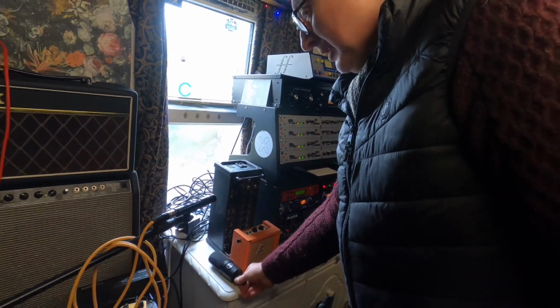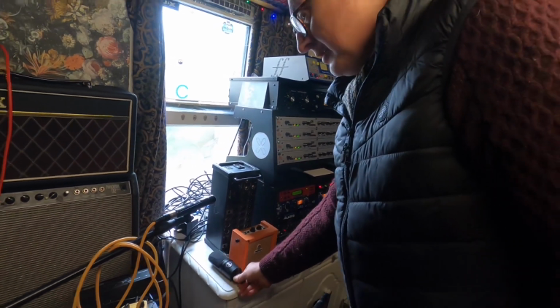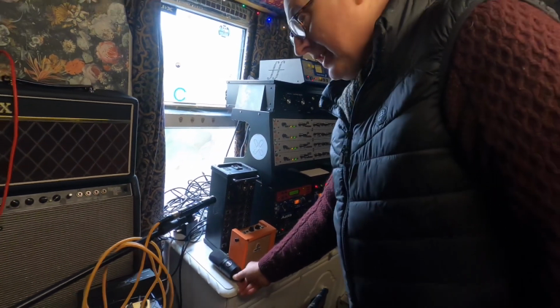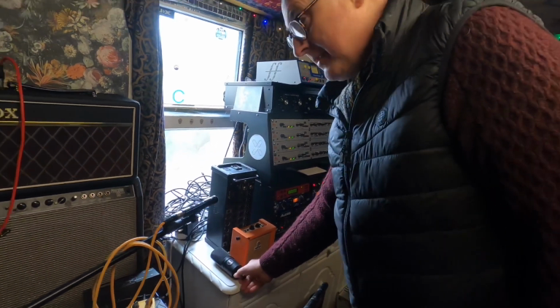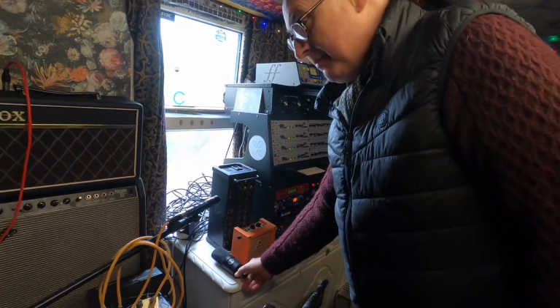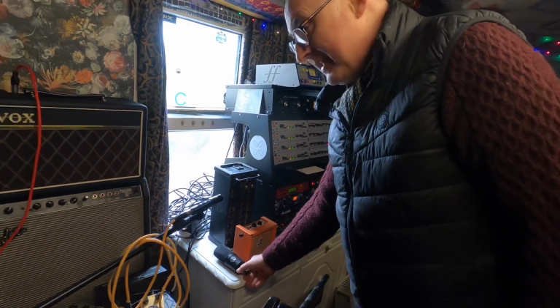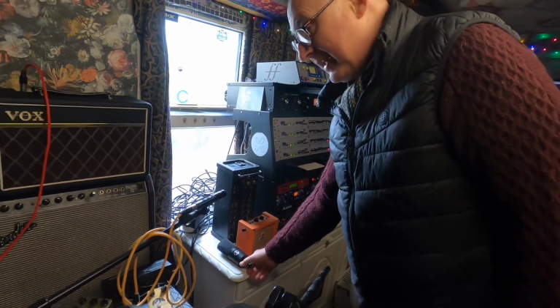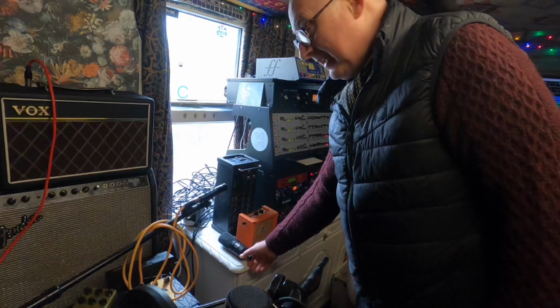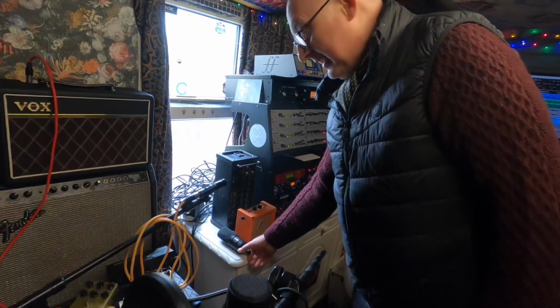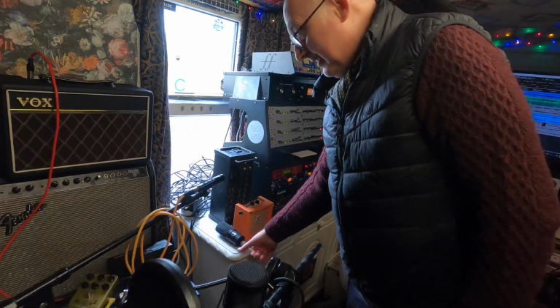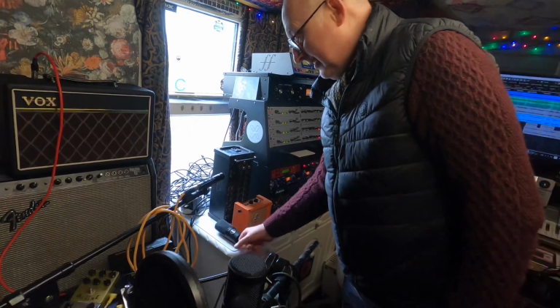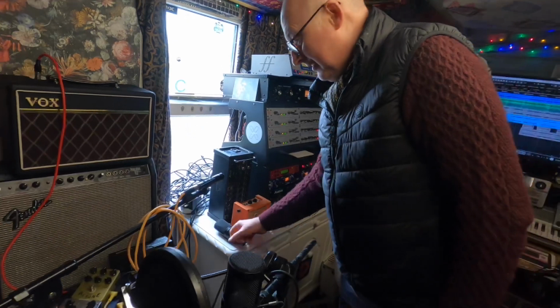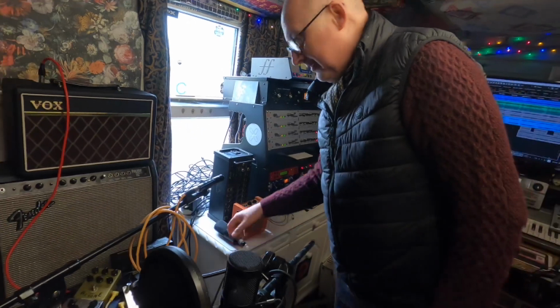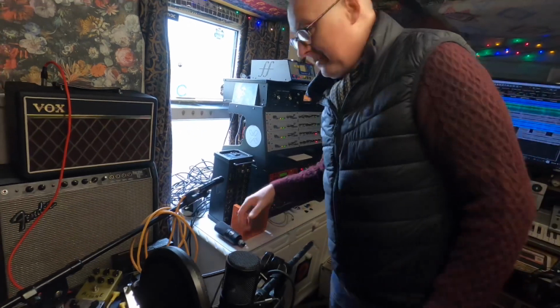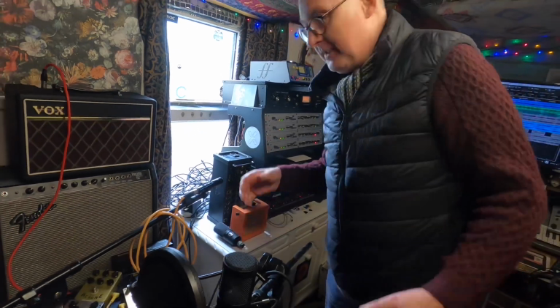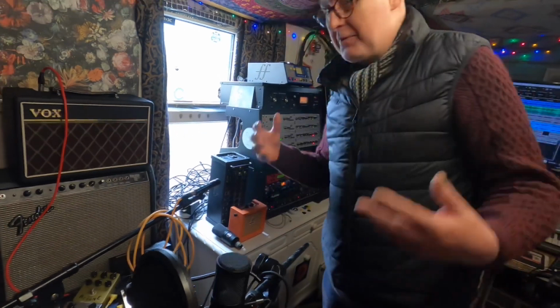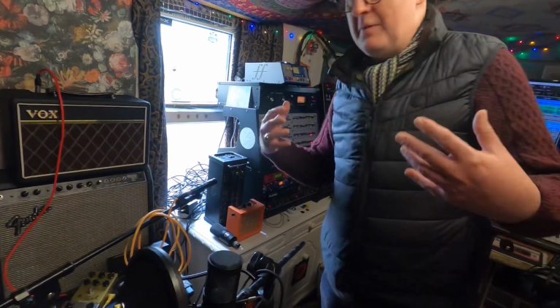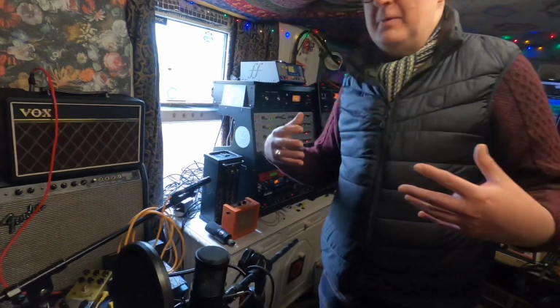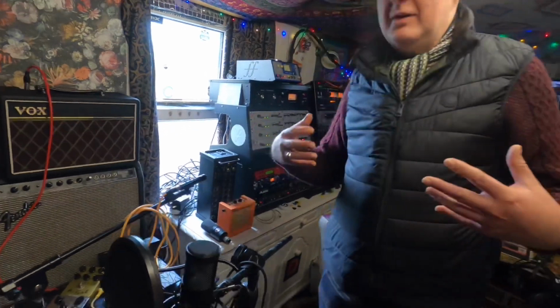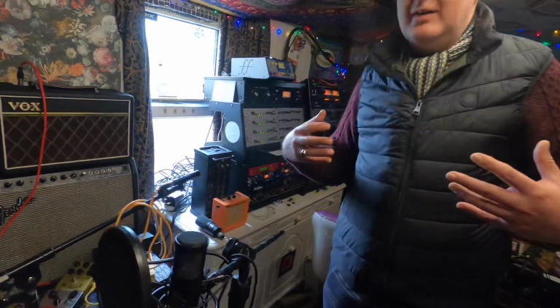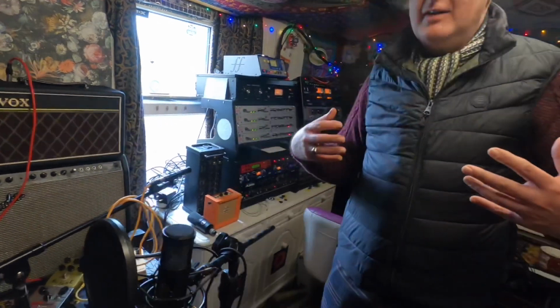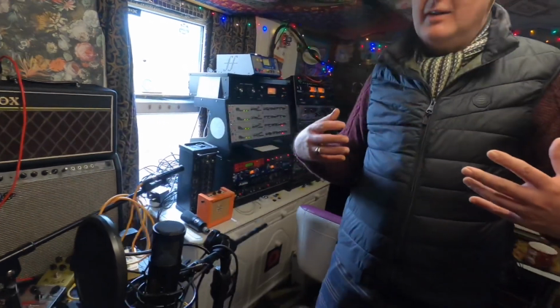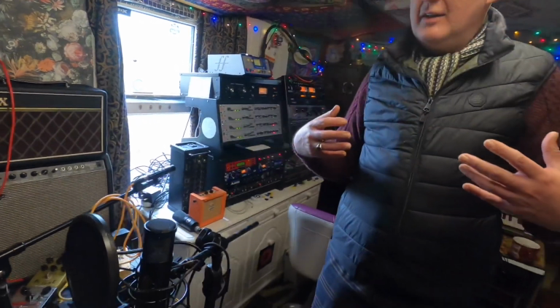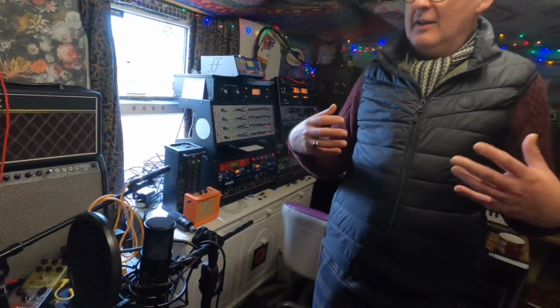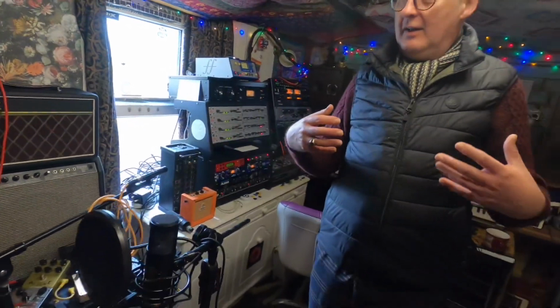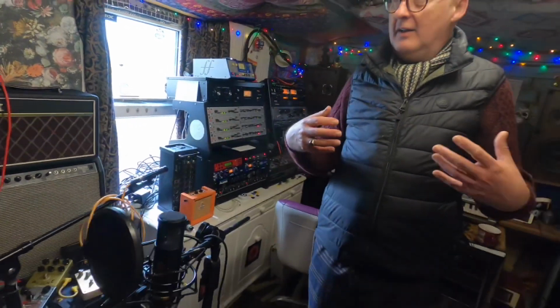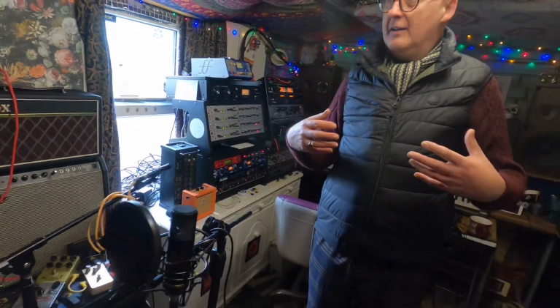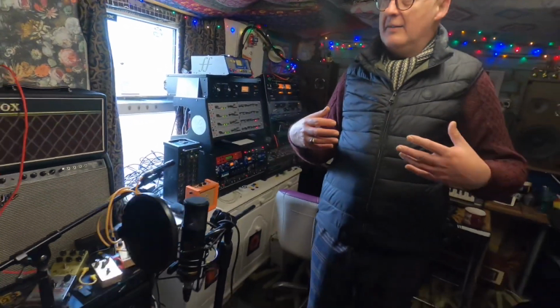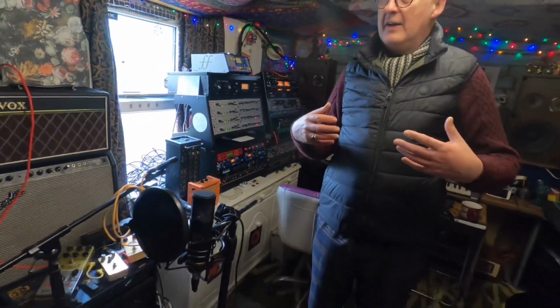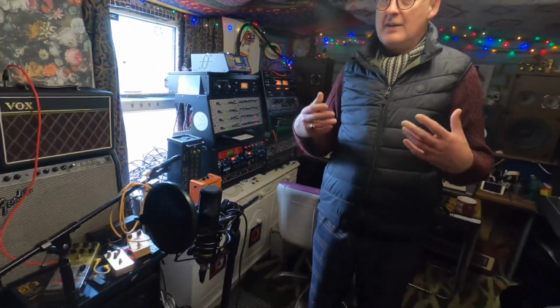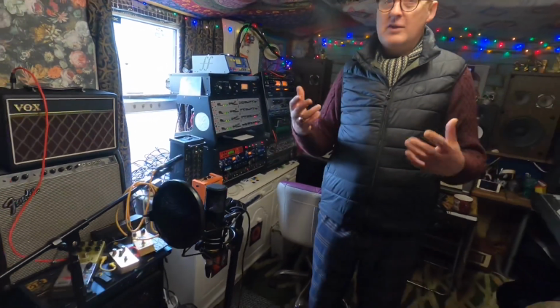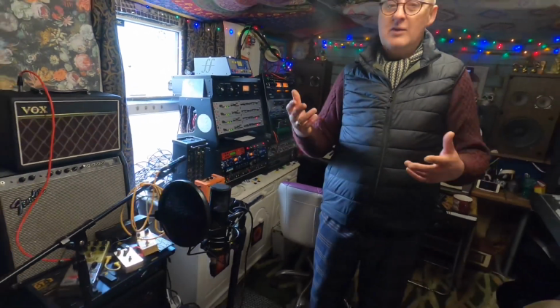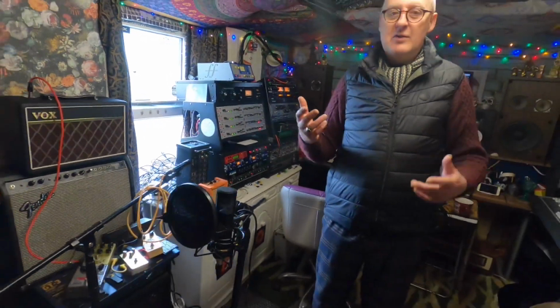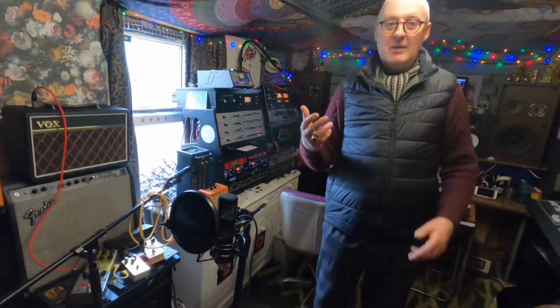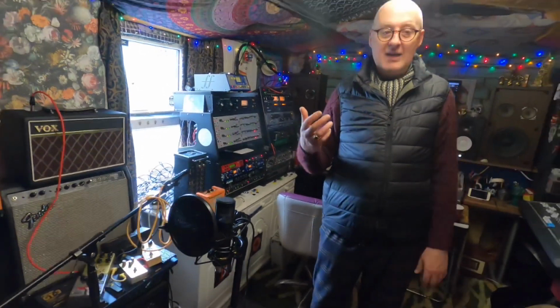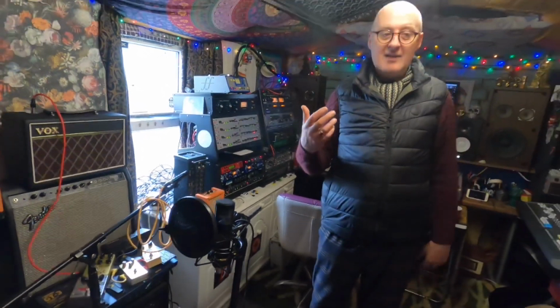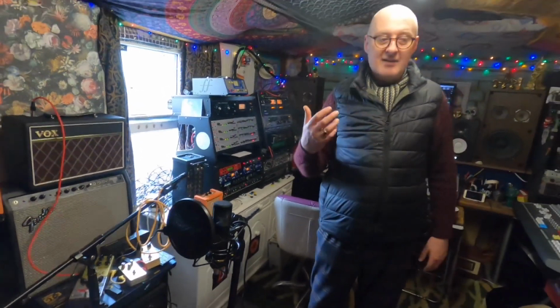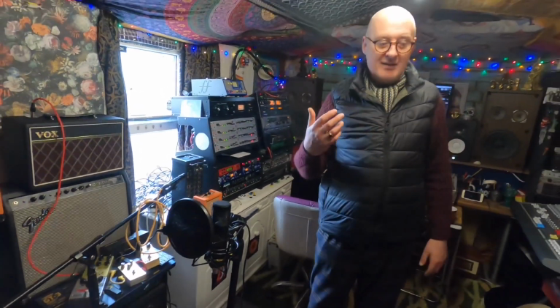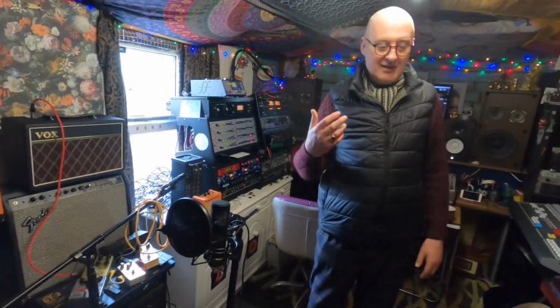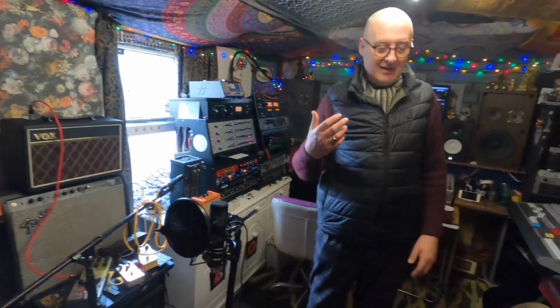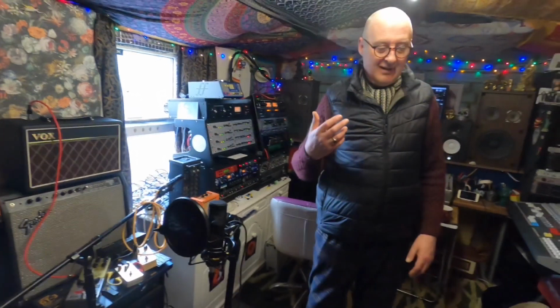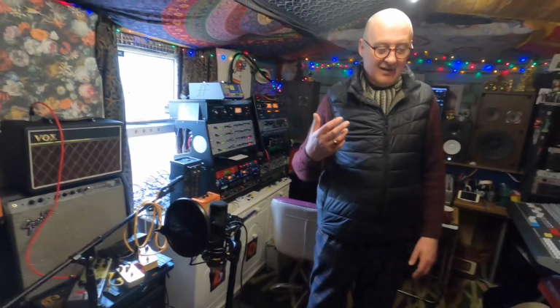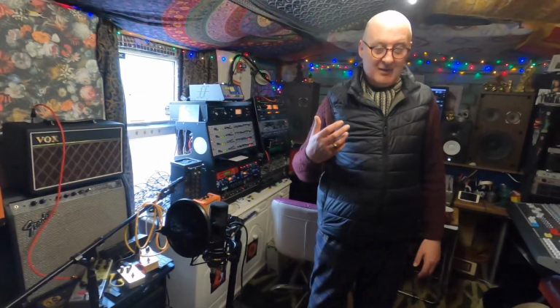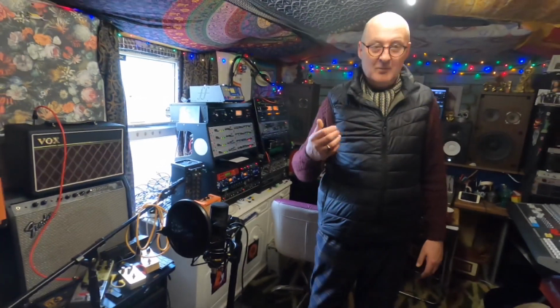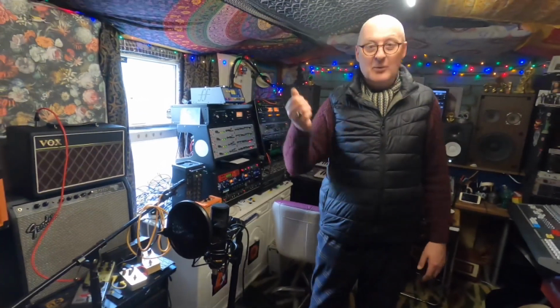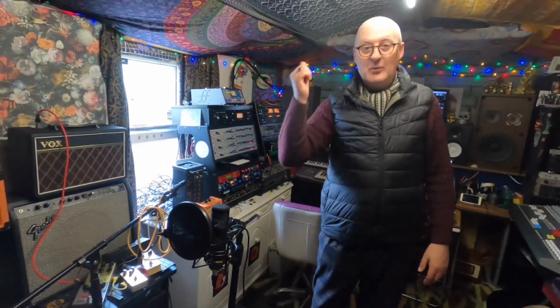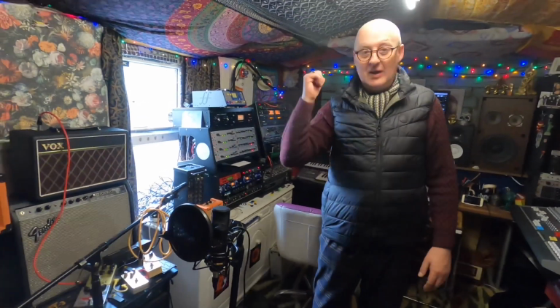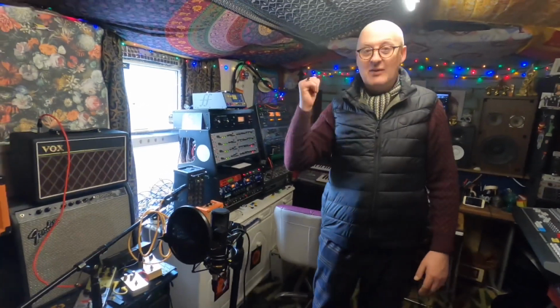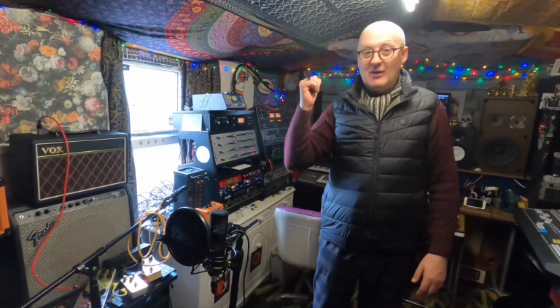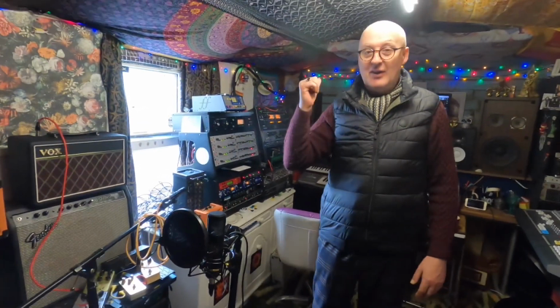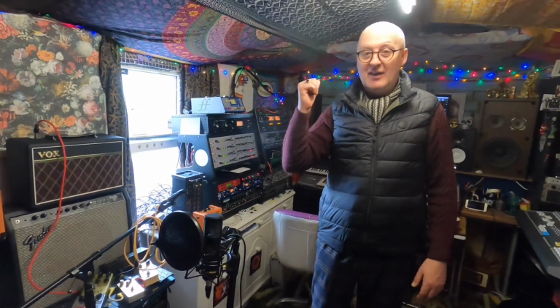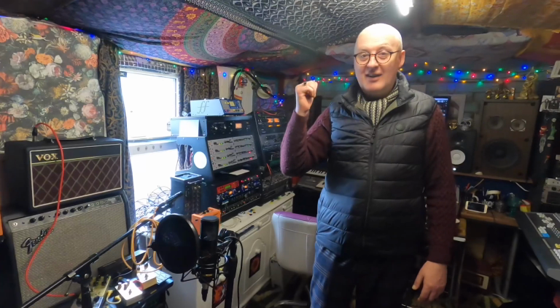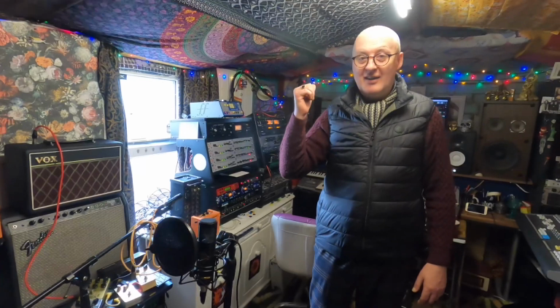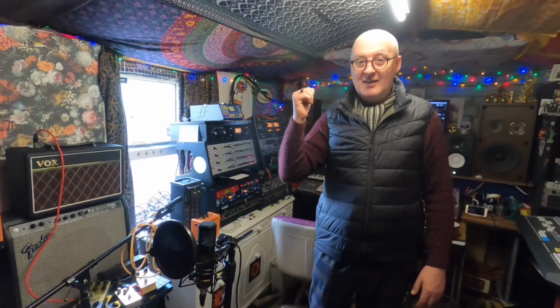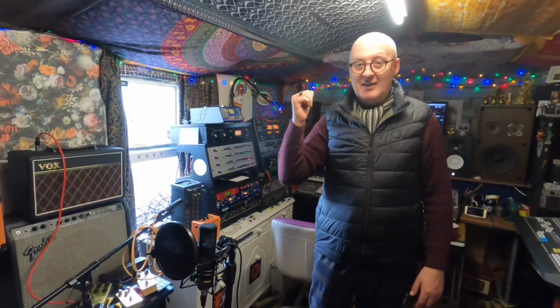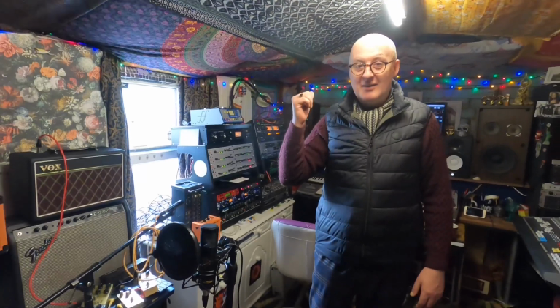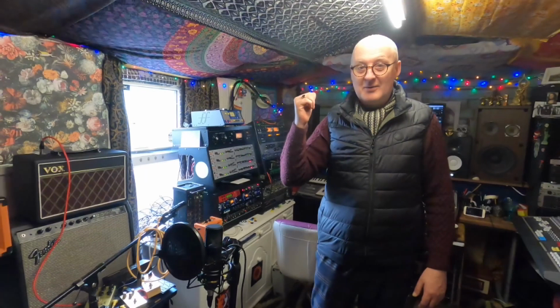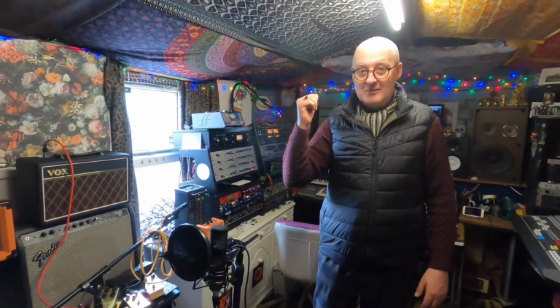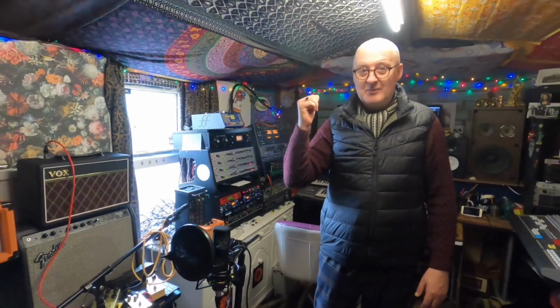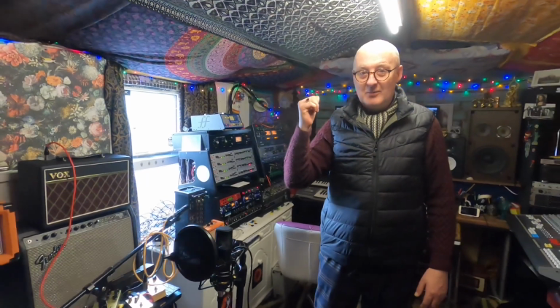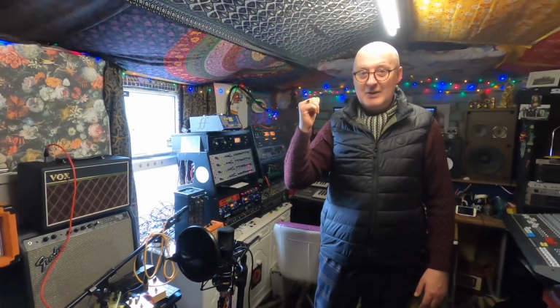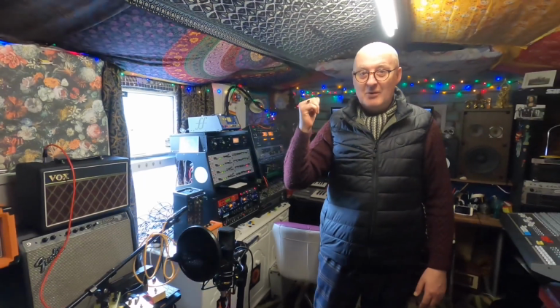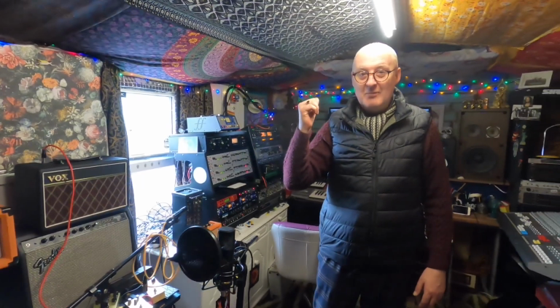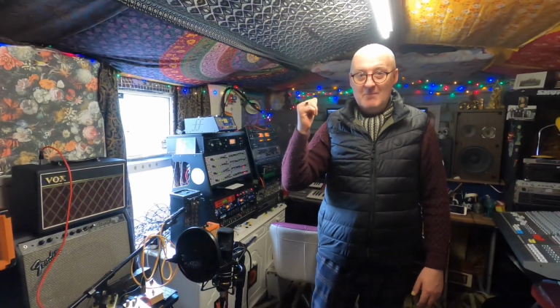So that's basically this room — and if you'll excuse the mess, we'll go and have a look at the drum room.